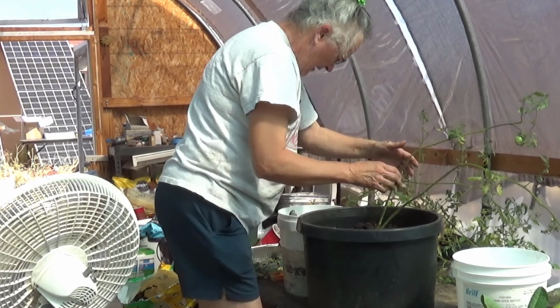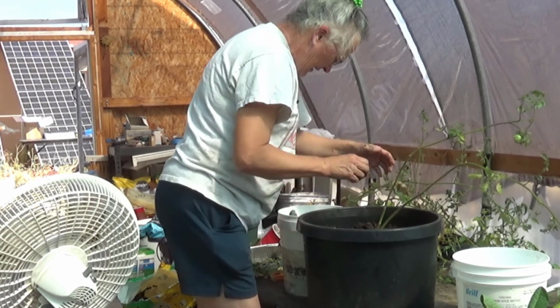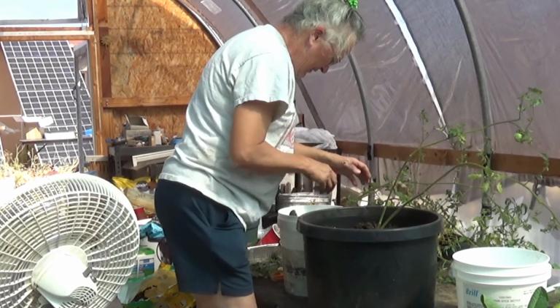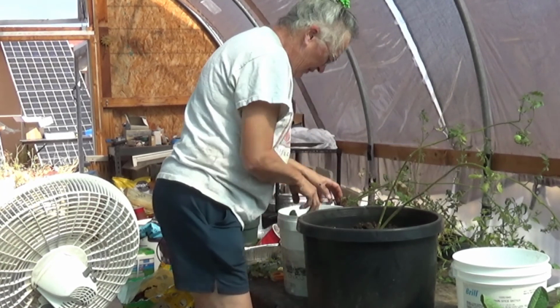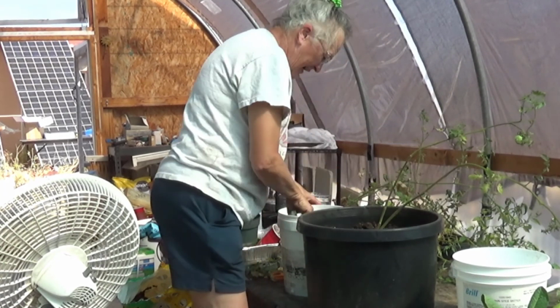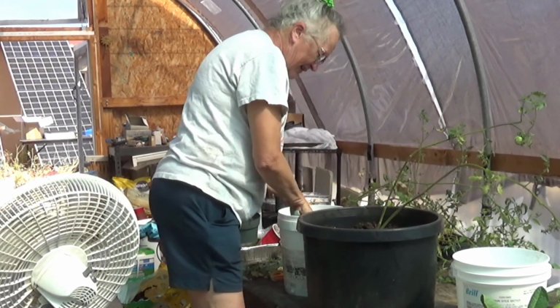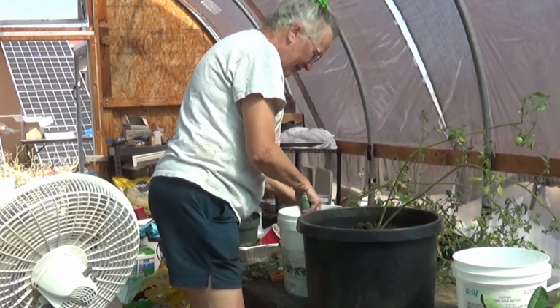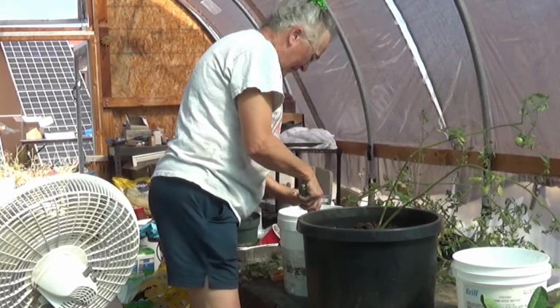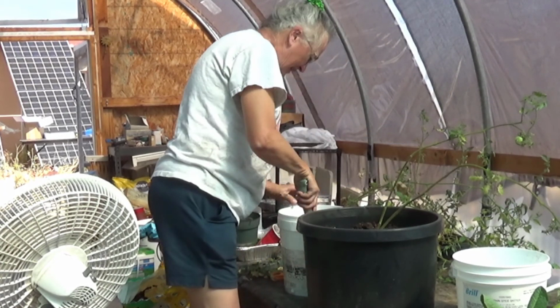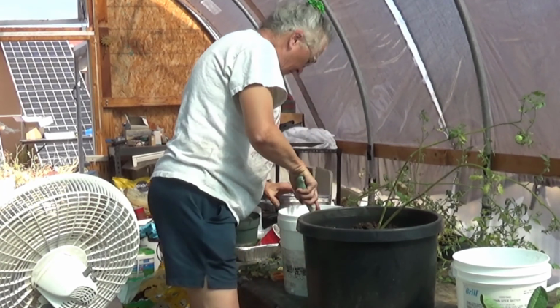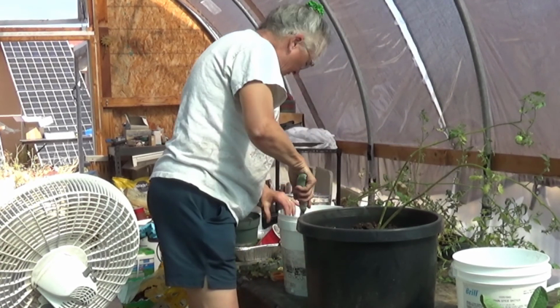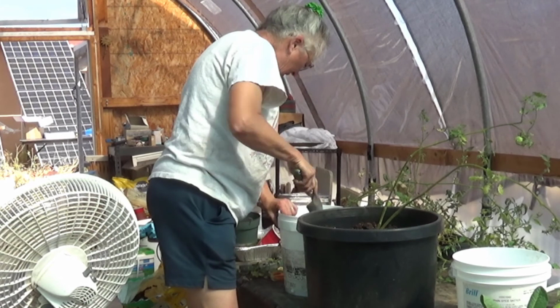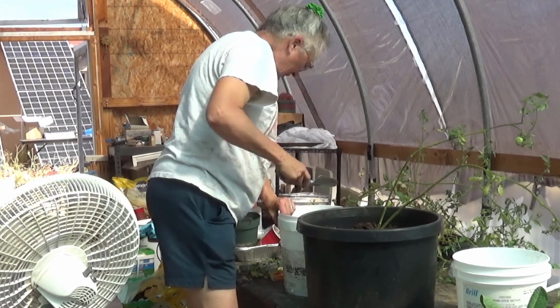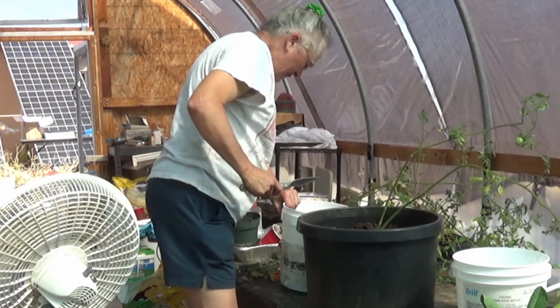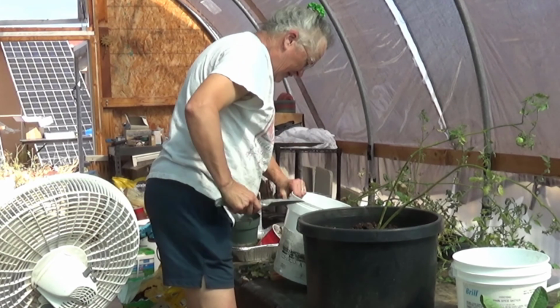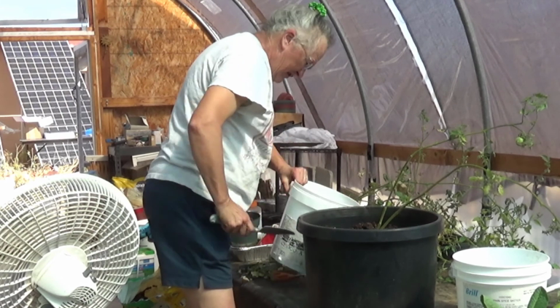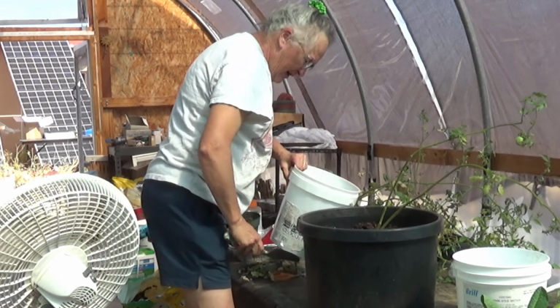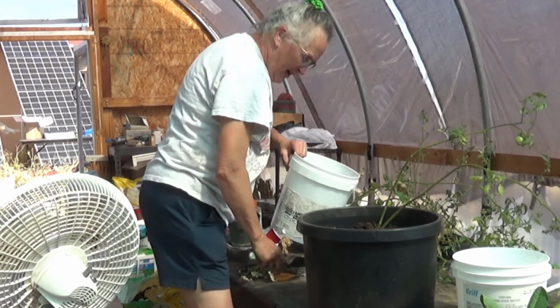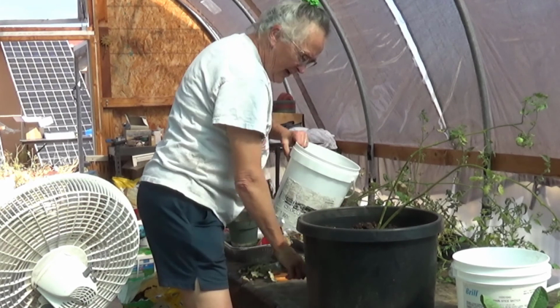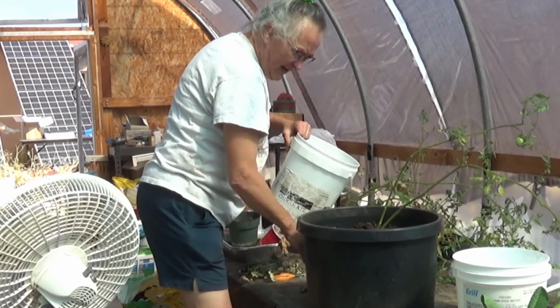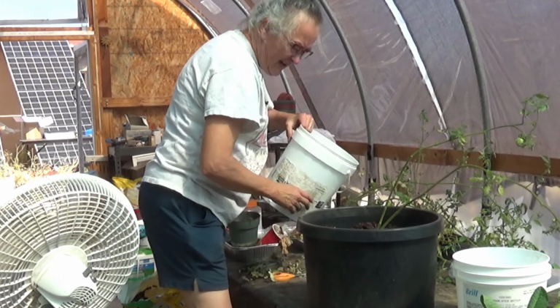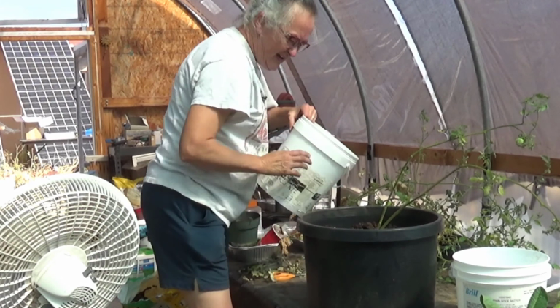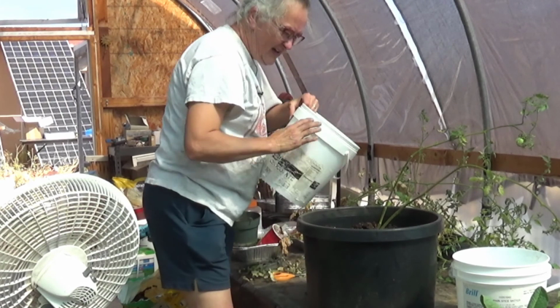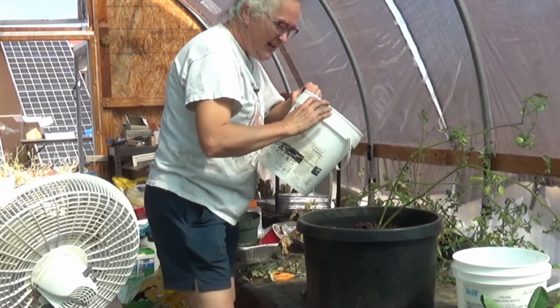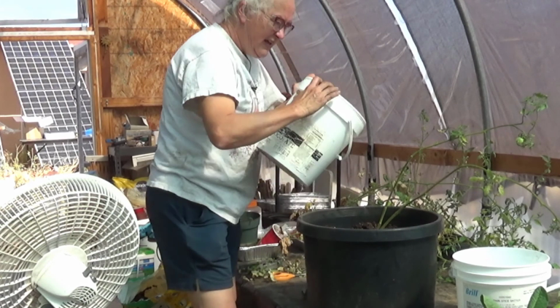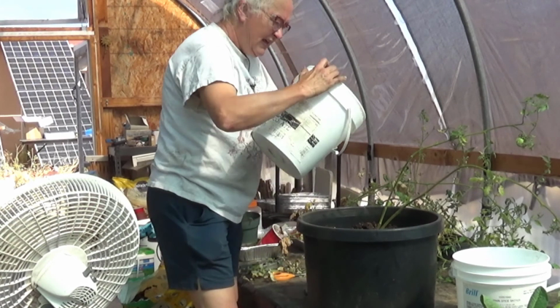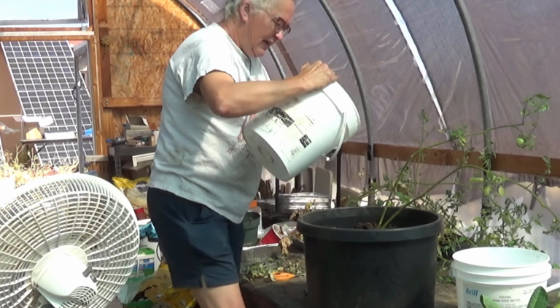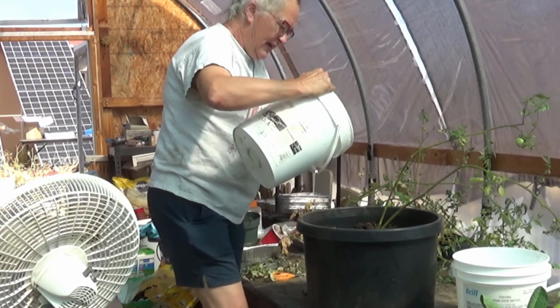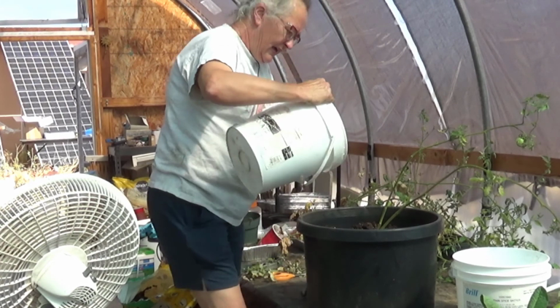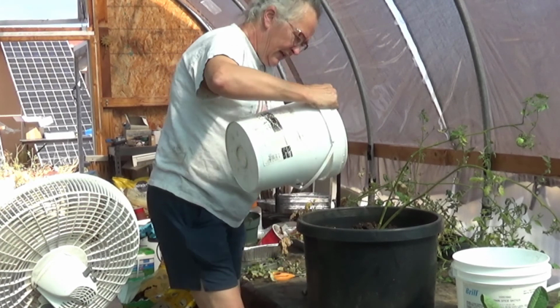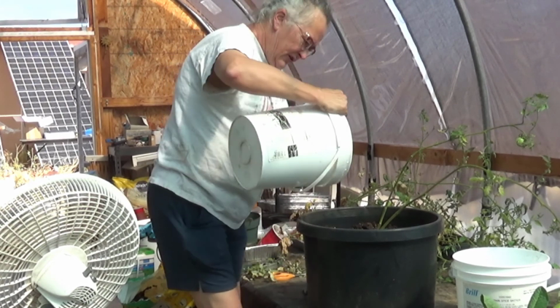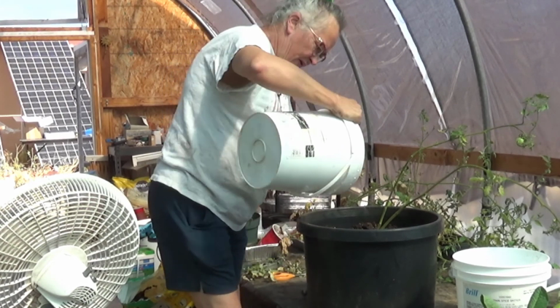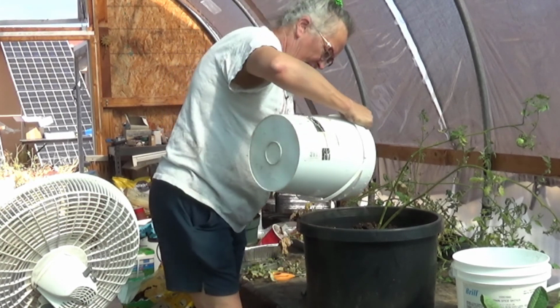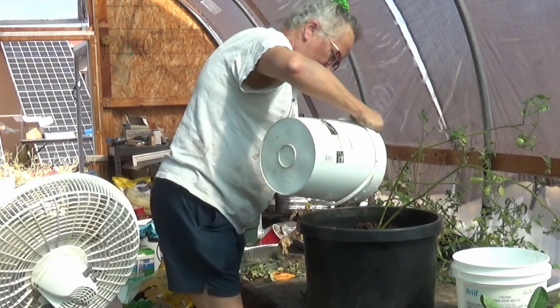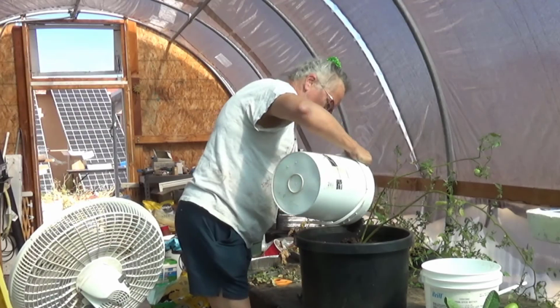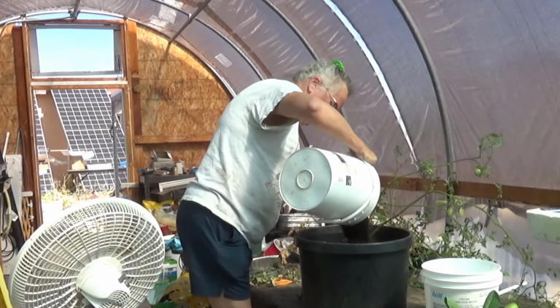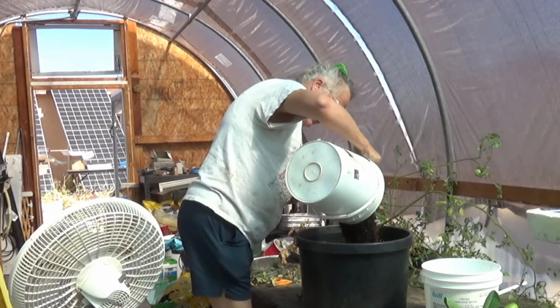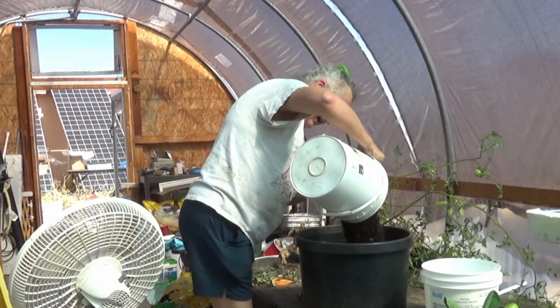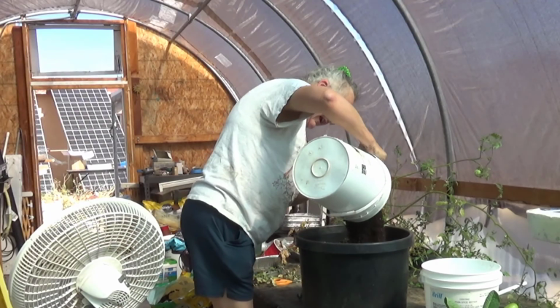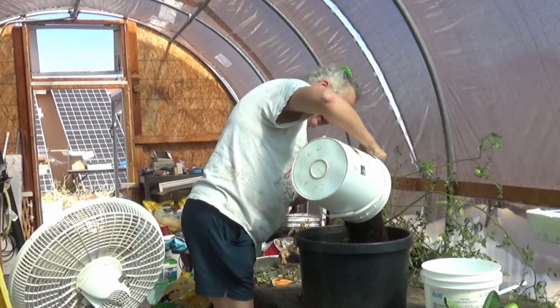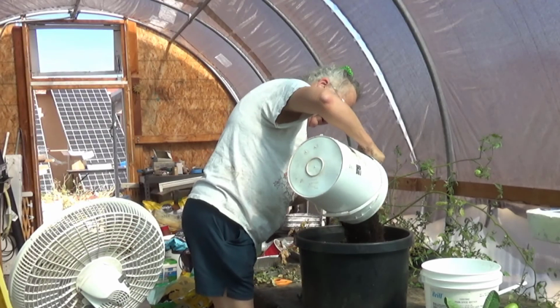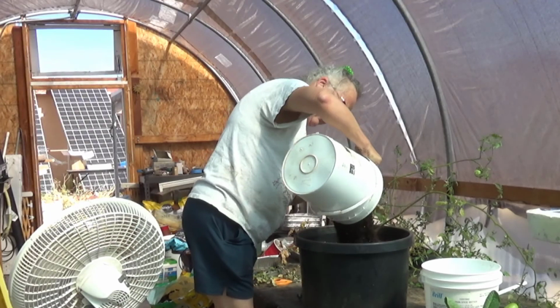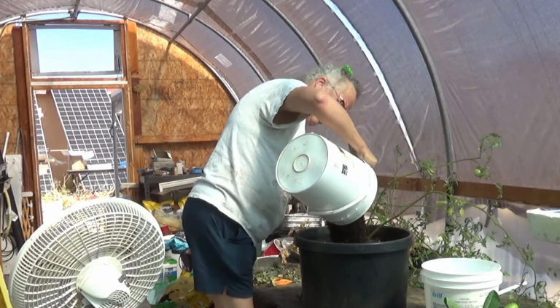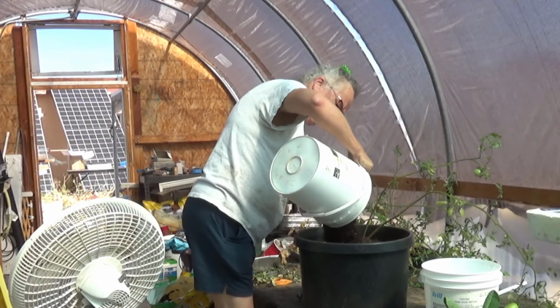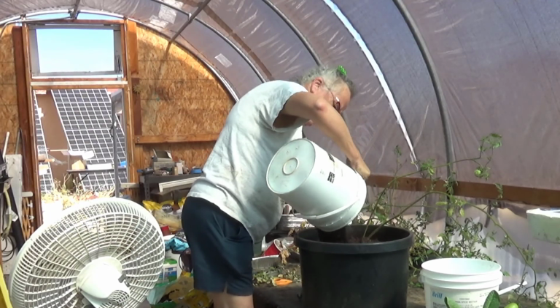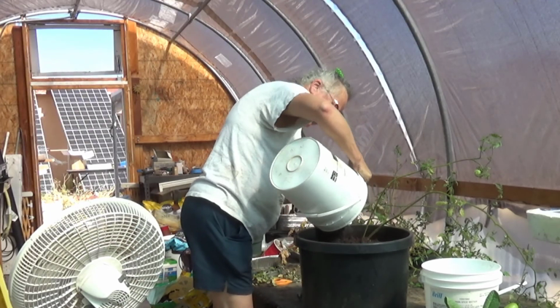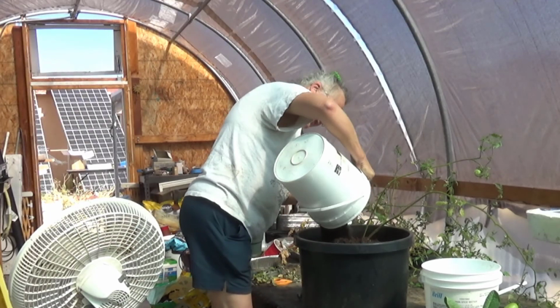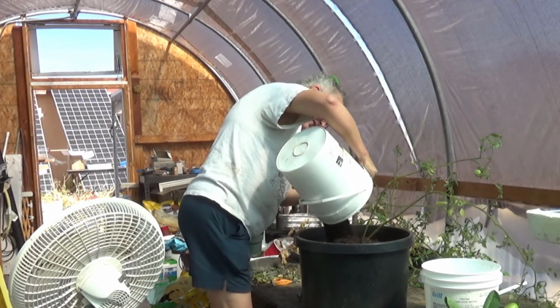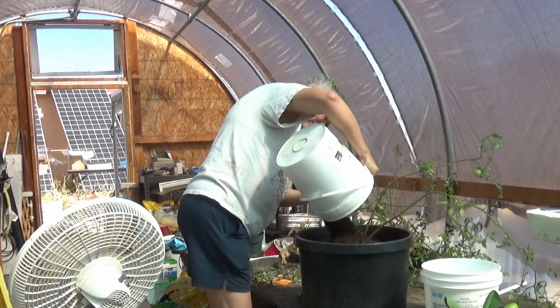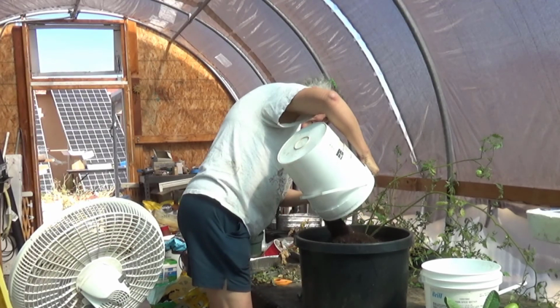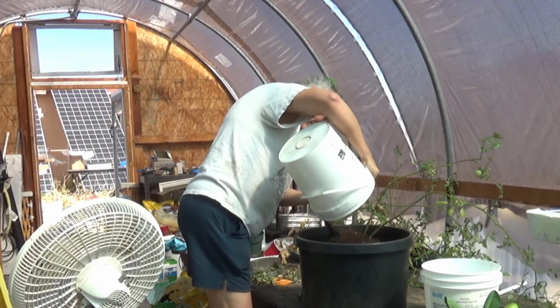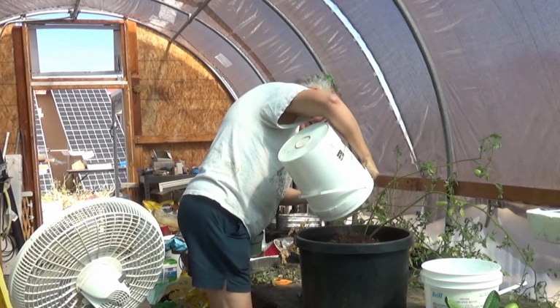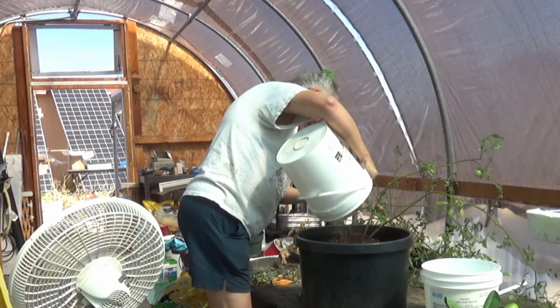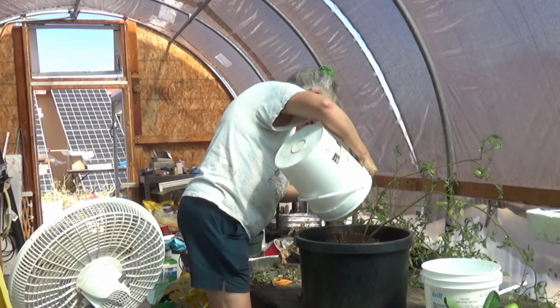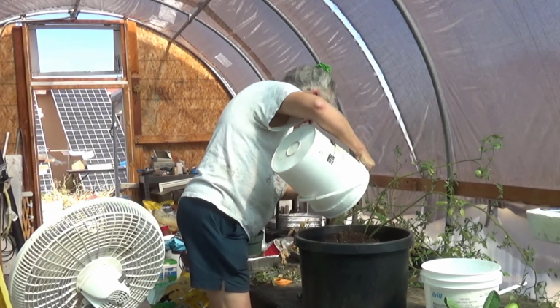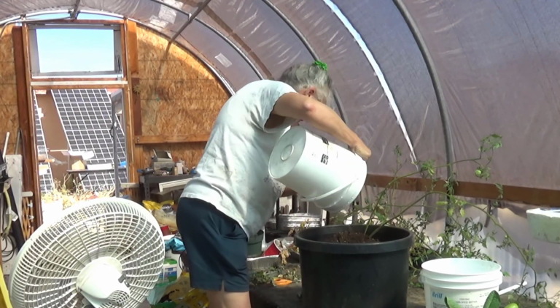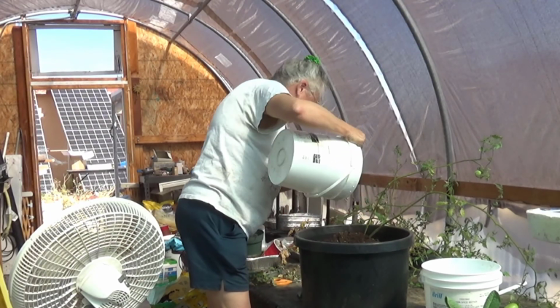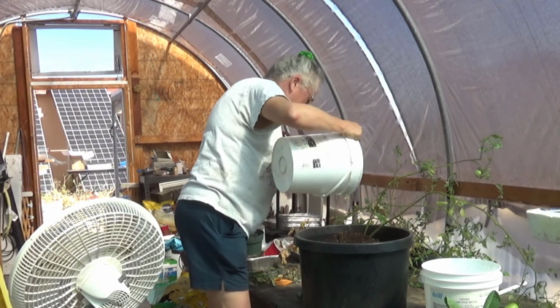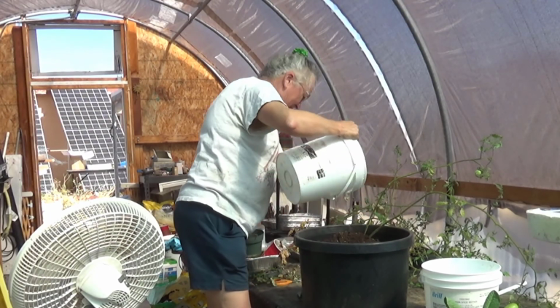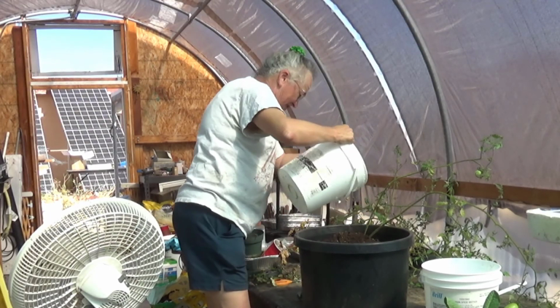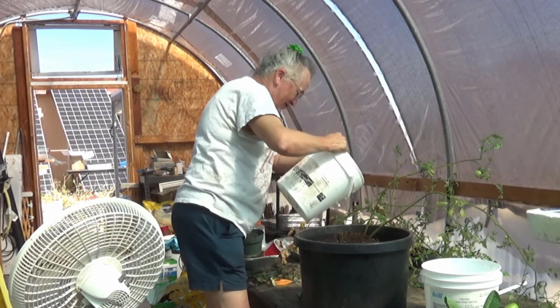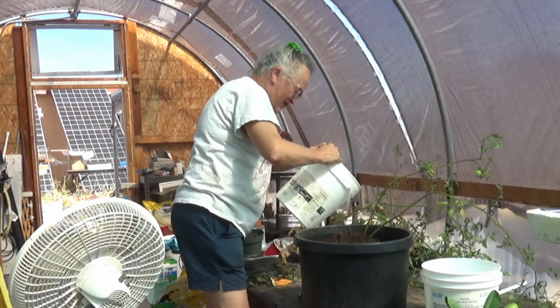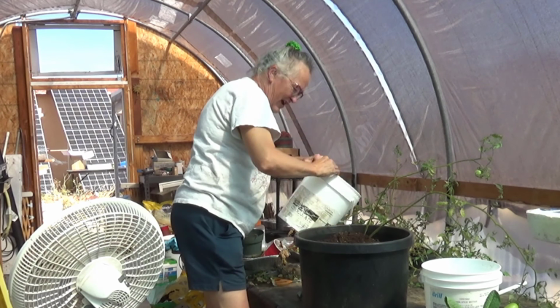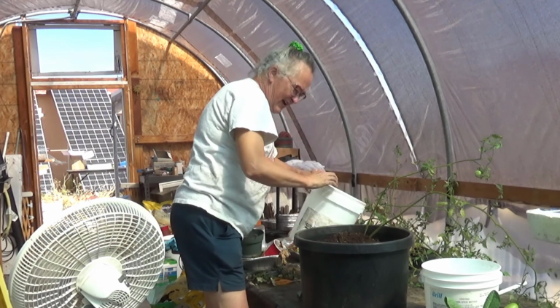Jack doesn't like me making noise. I didn't care for you making noise when you were chasing that lizard either, Jack.